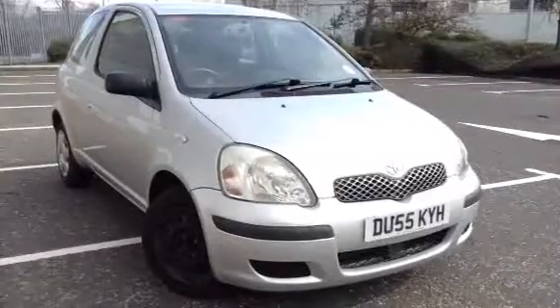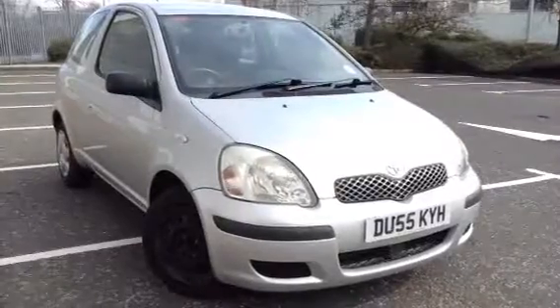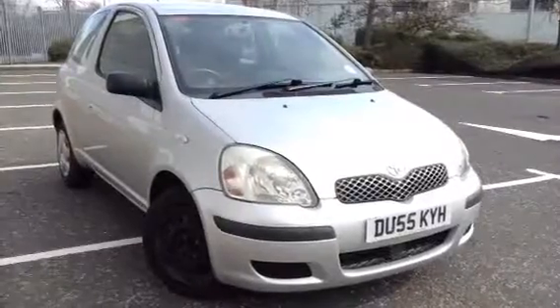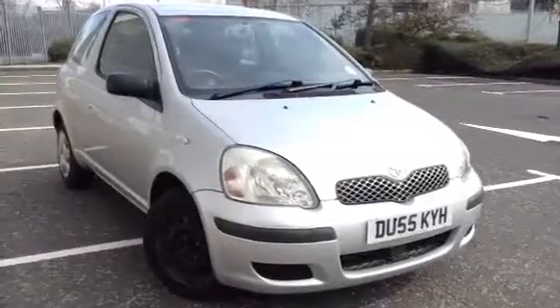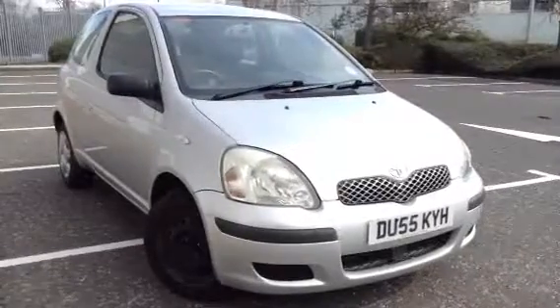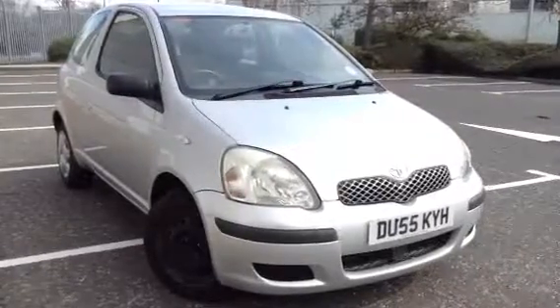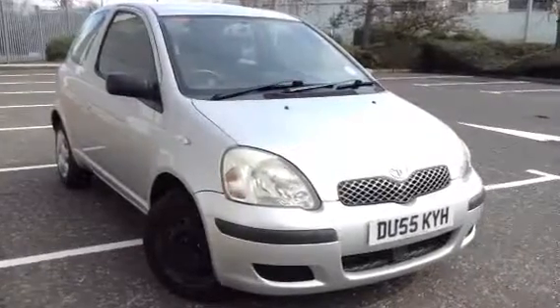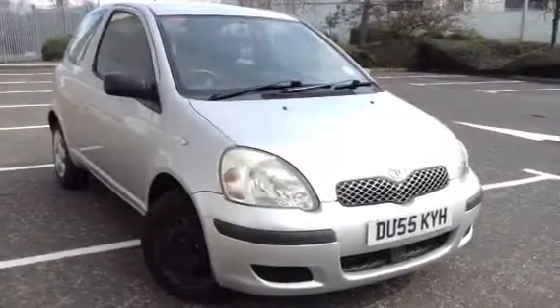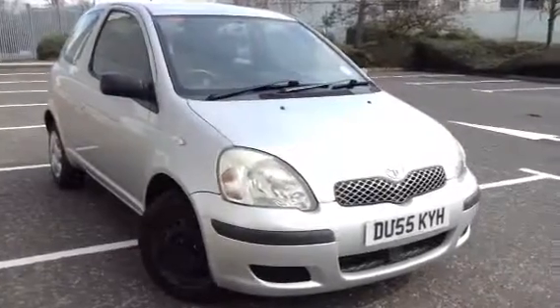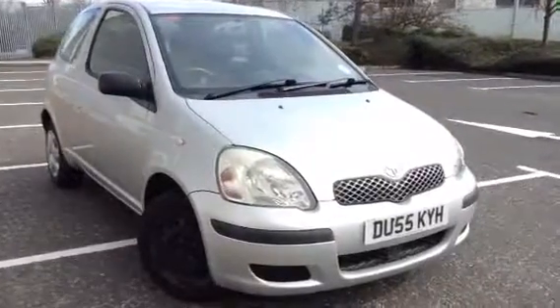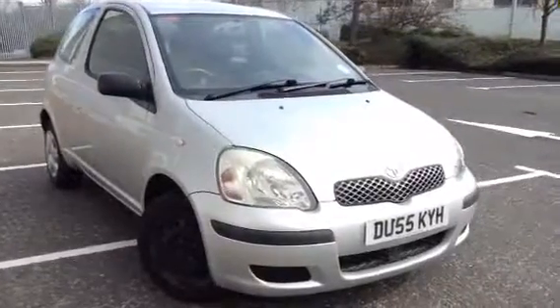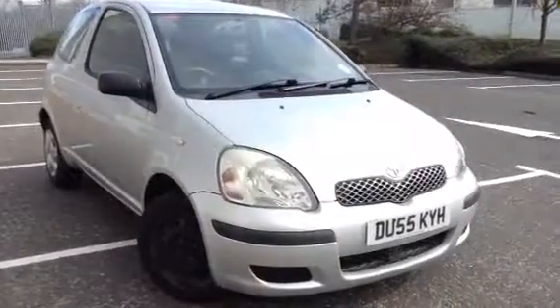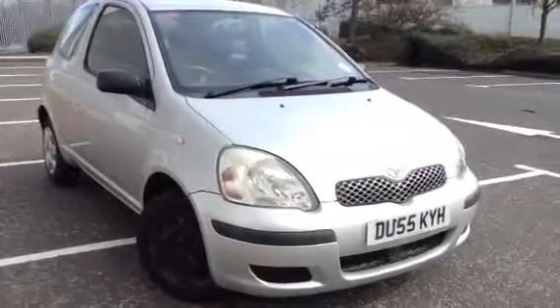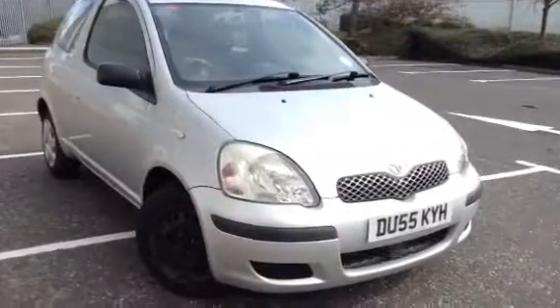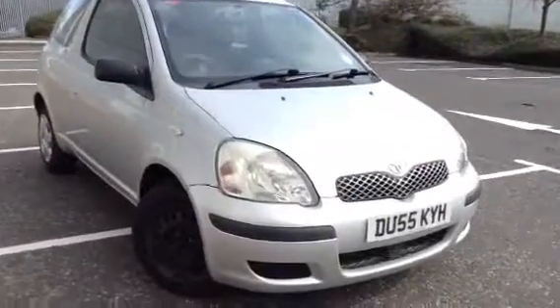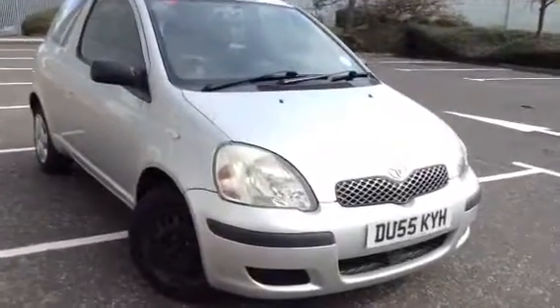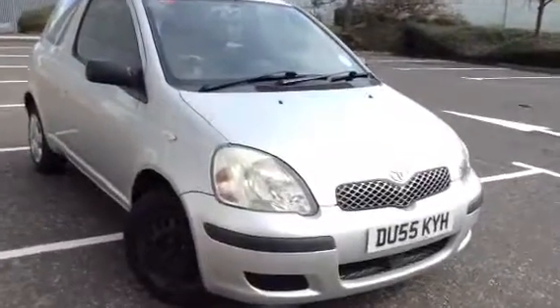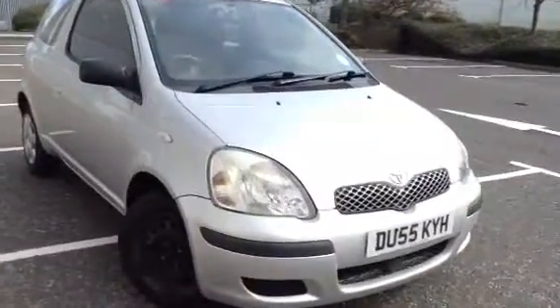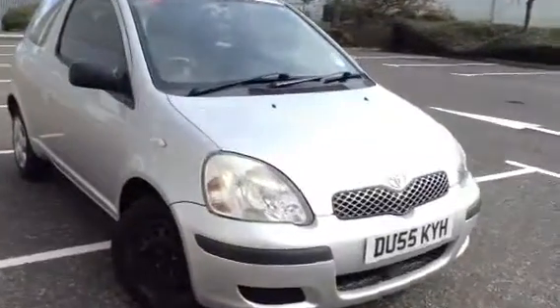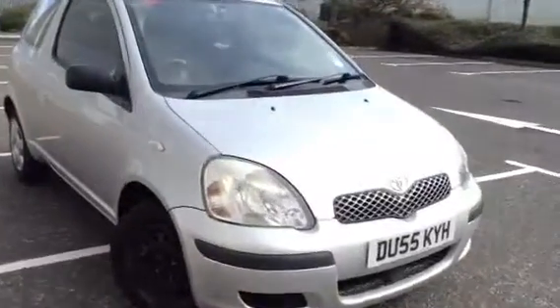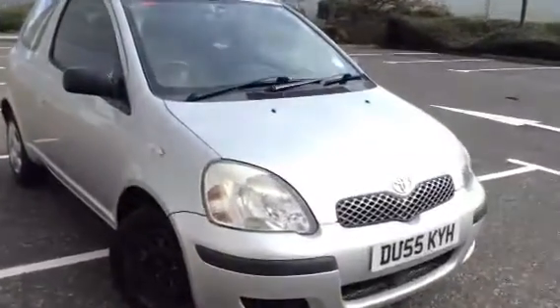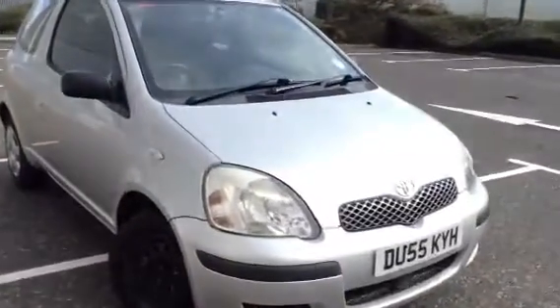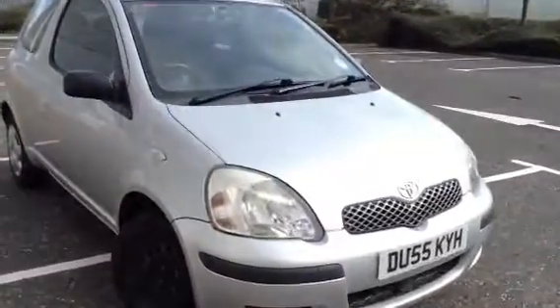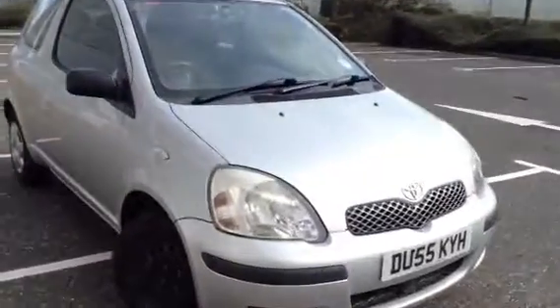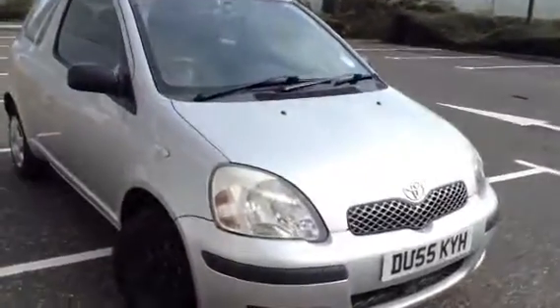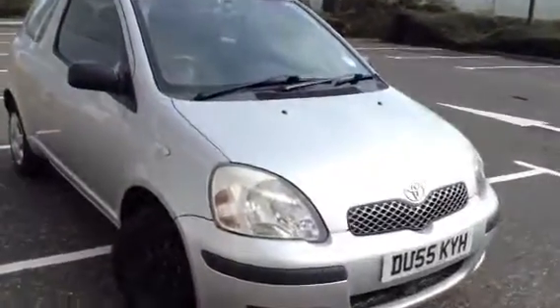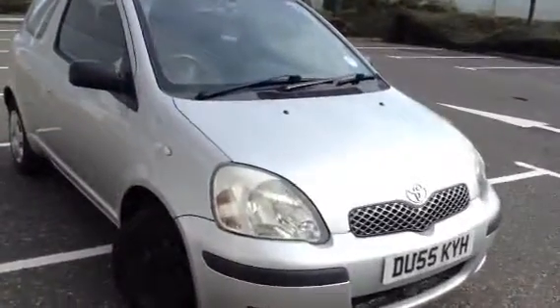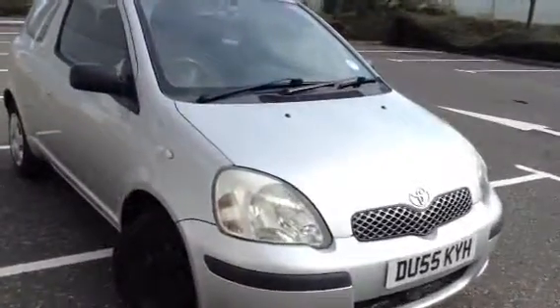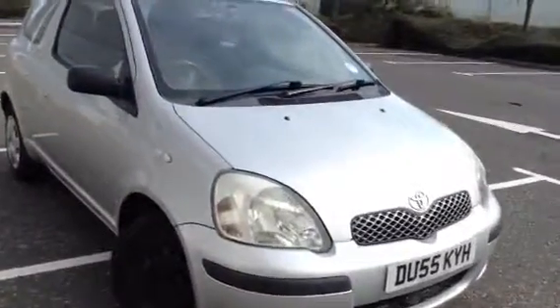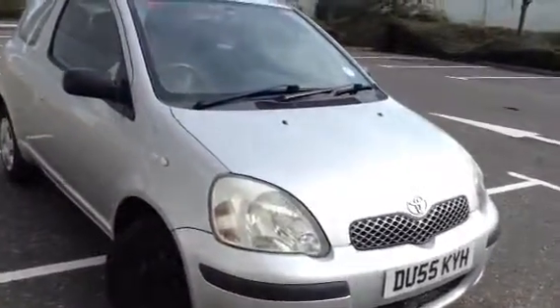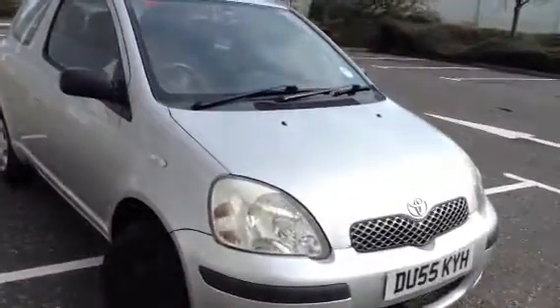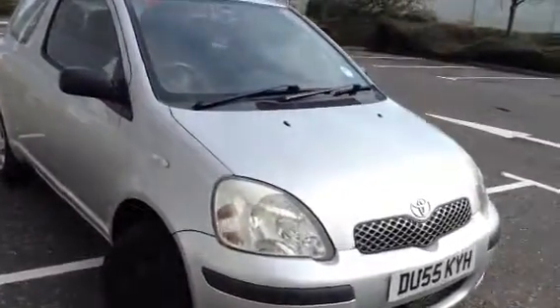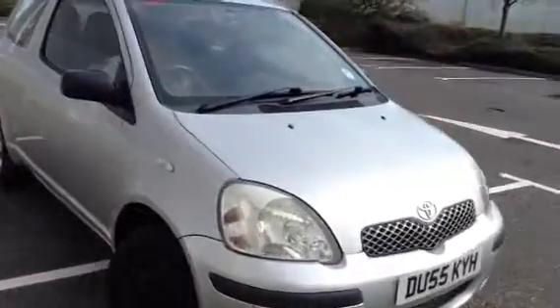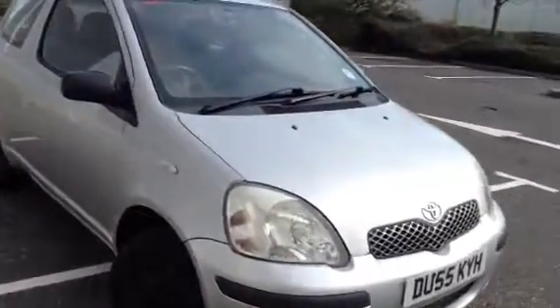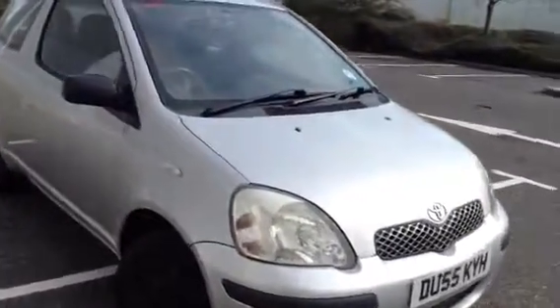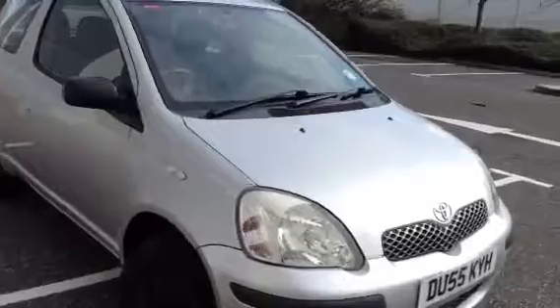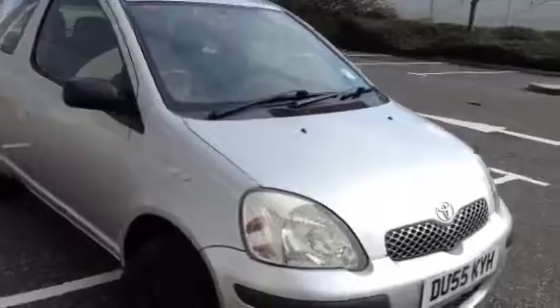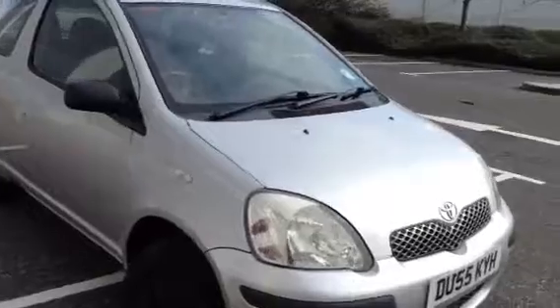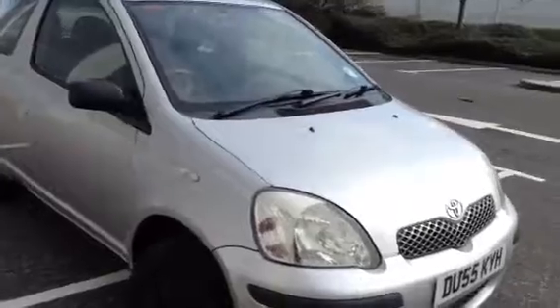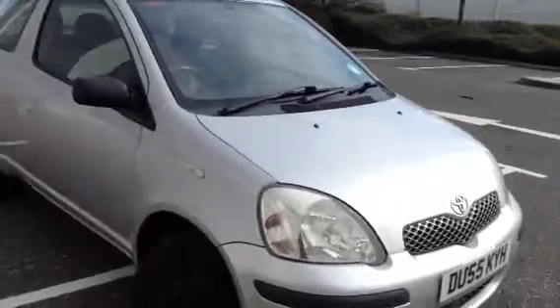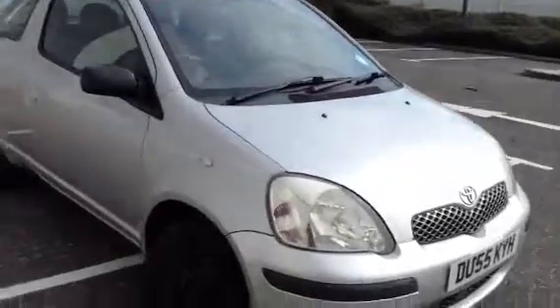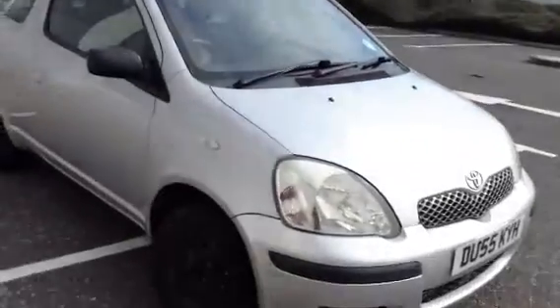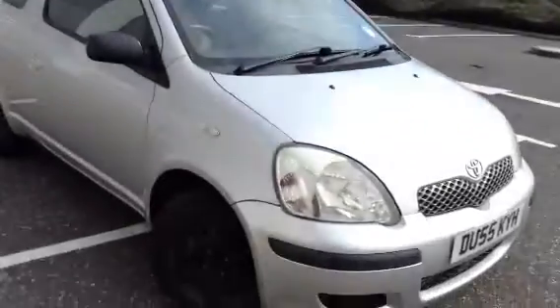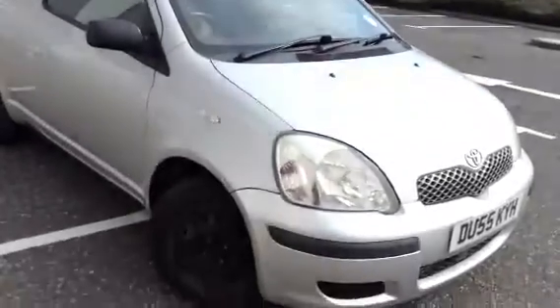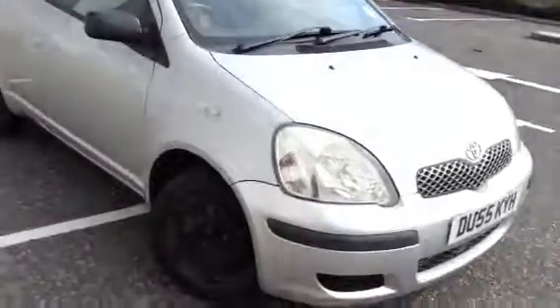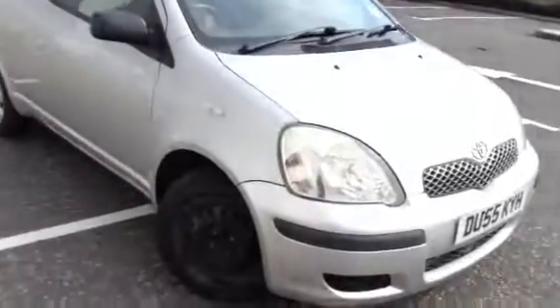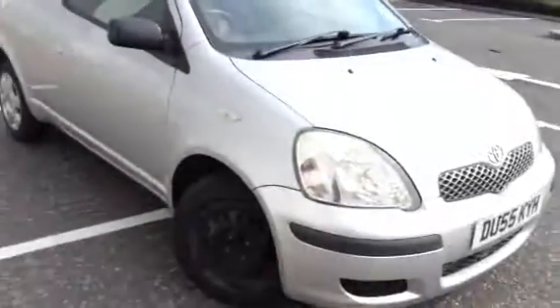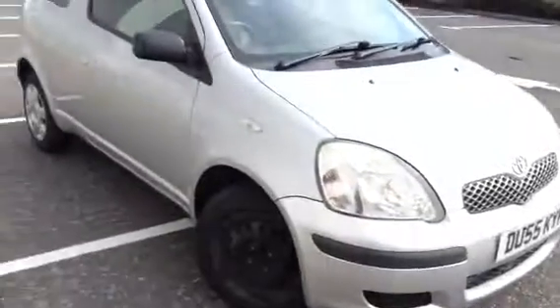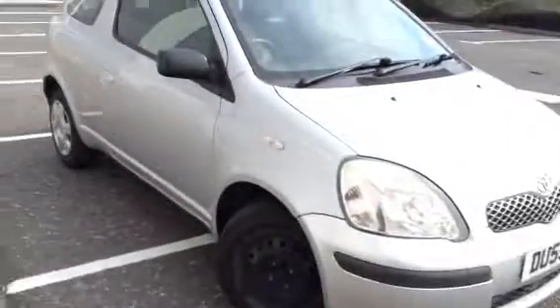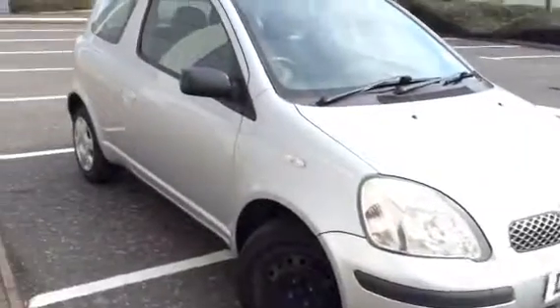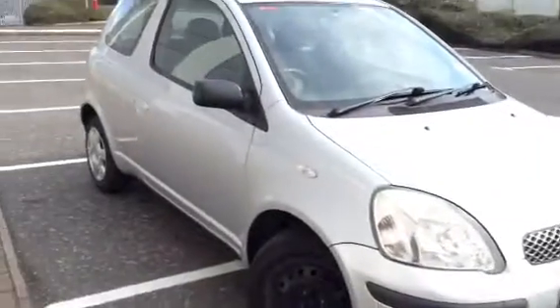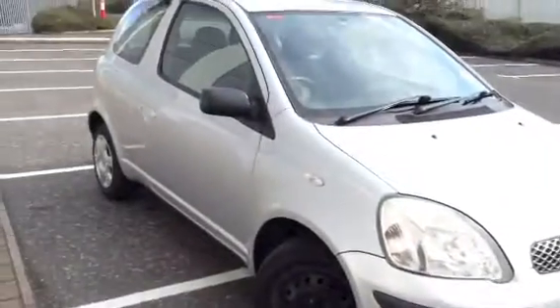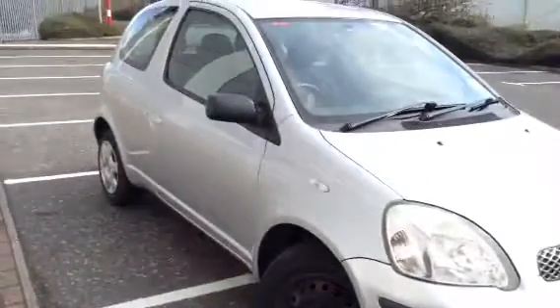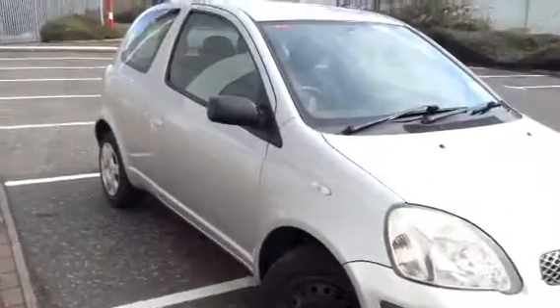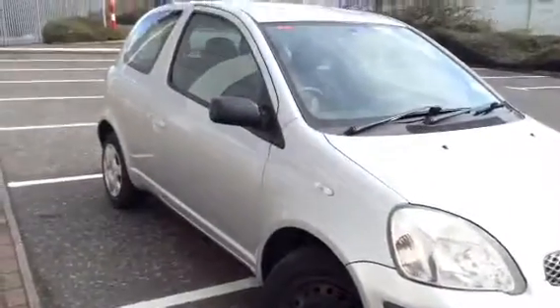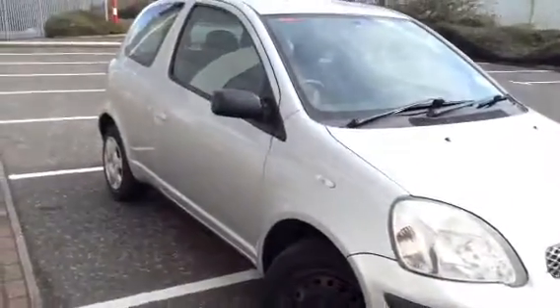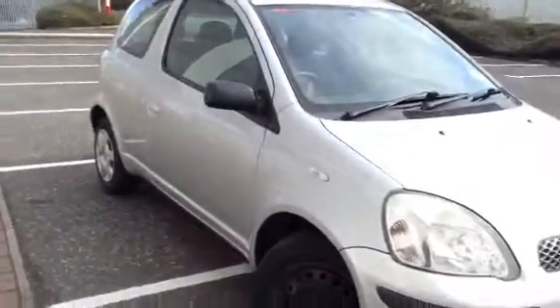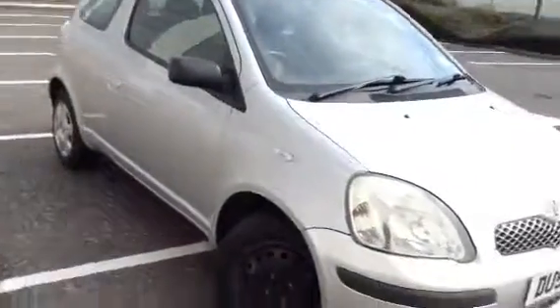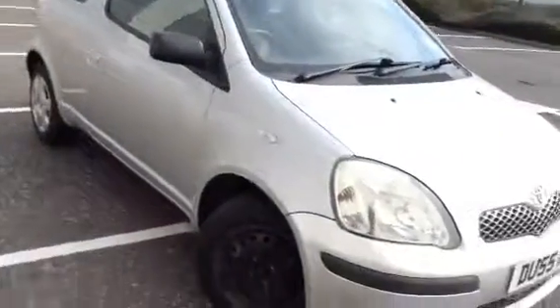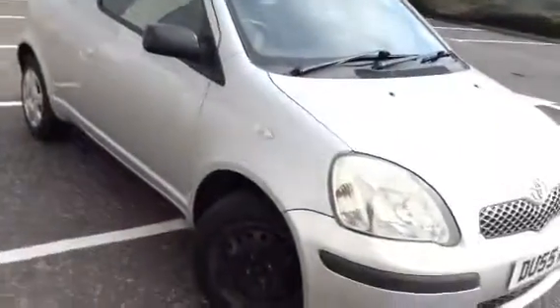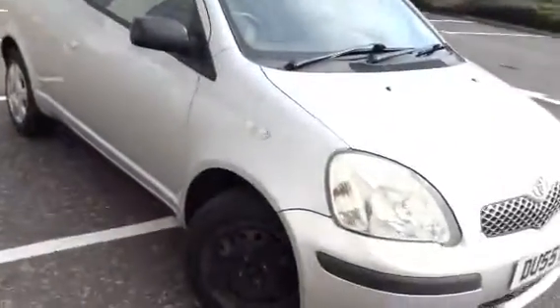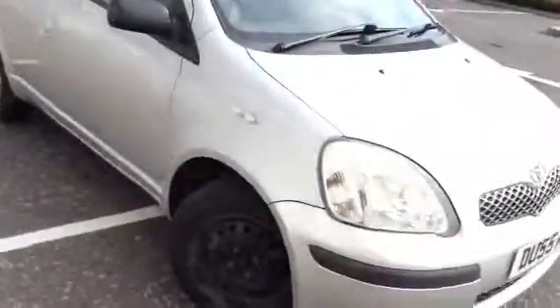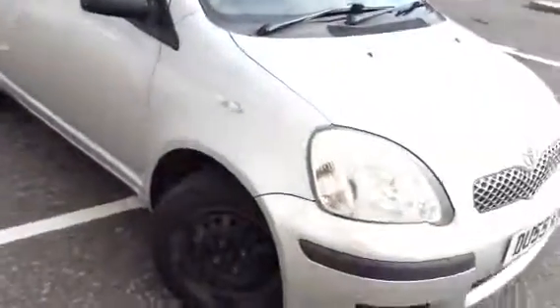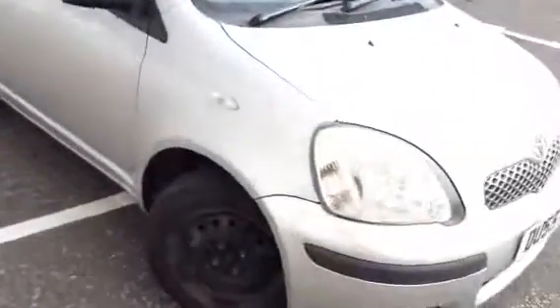Here we have a 2005 Toyota Yaris T3 diesel in silver. The car has shown signs of age as you'll see throughout the video.